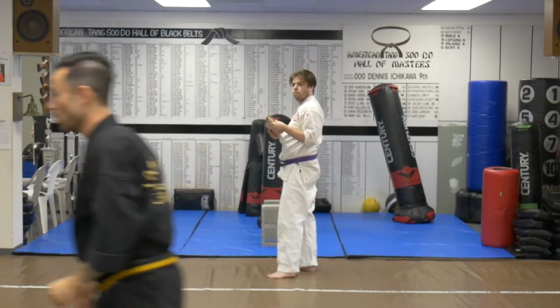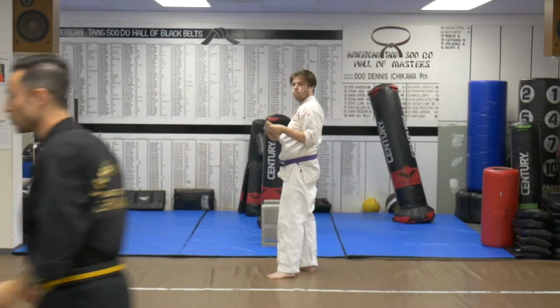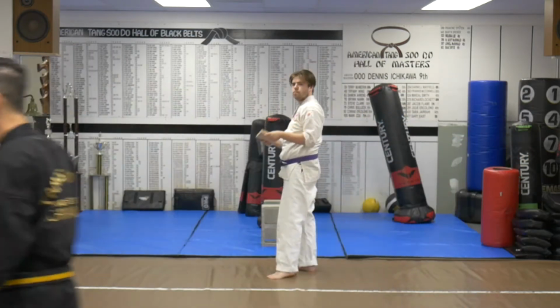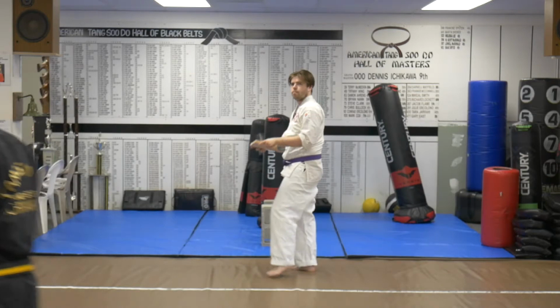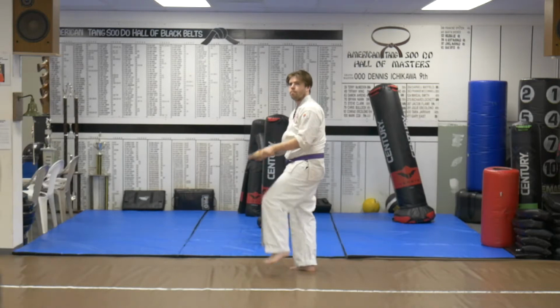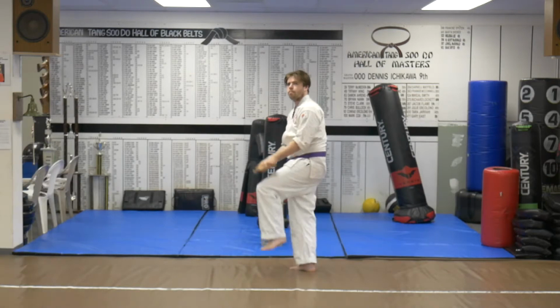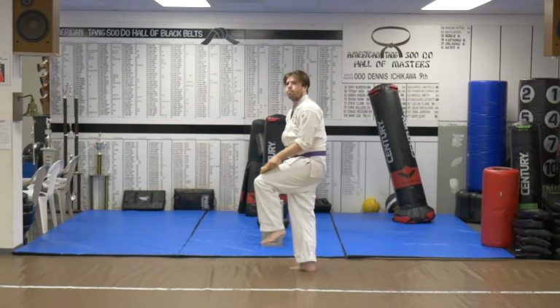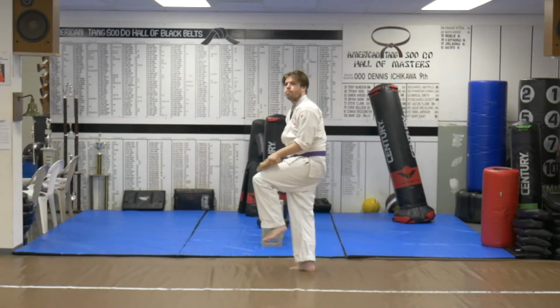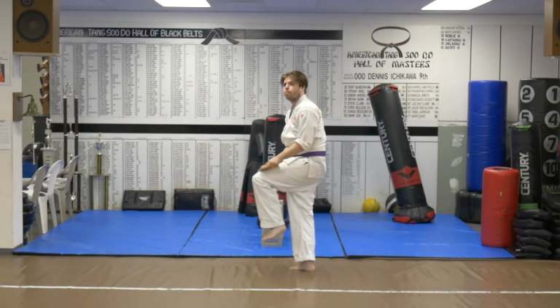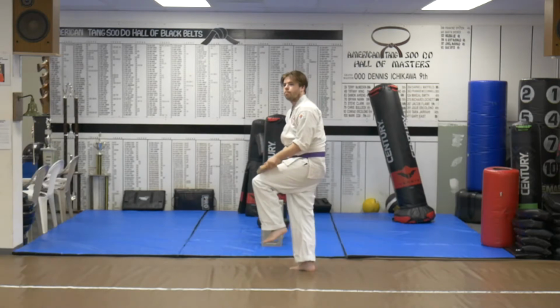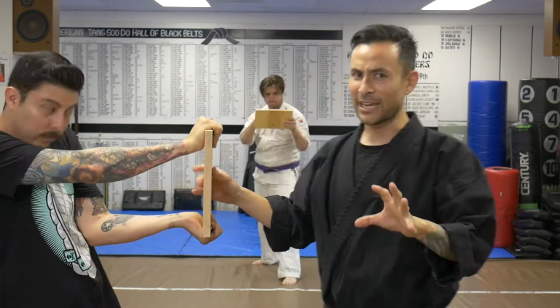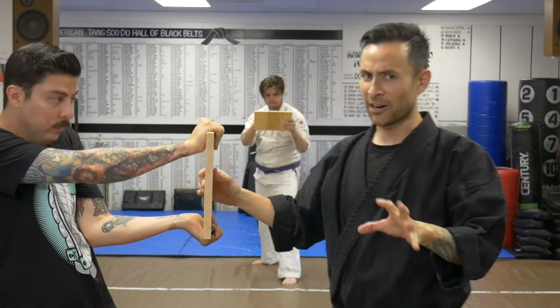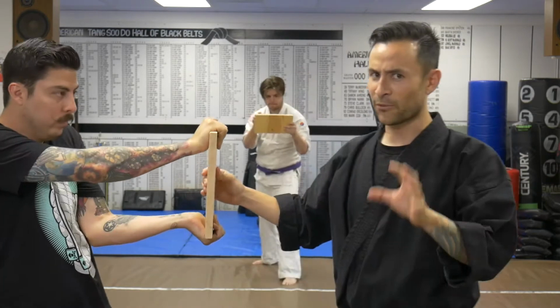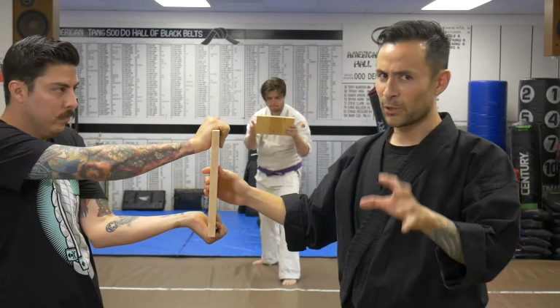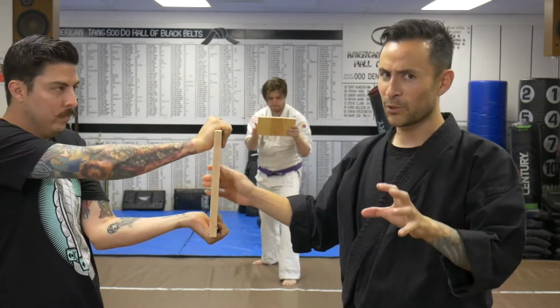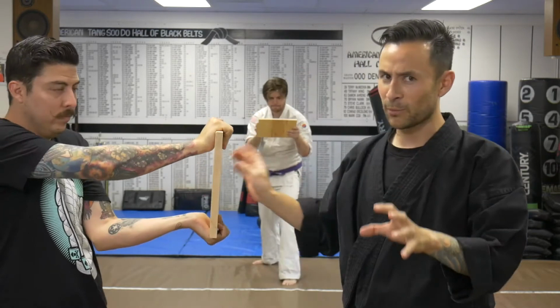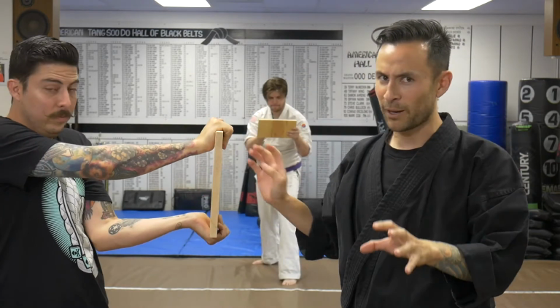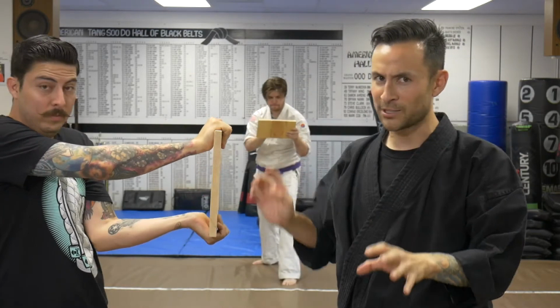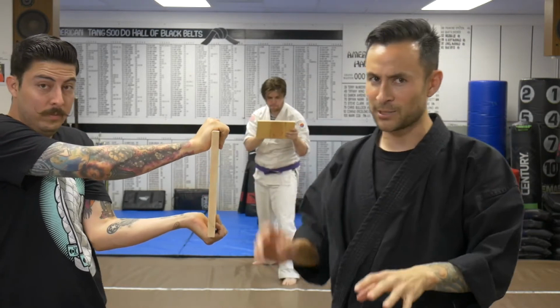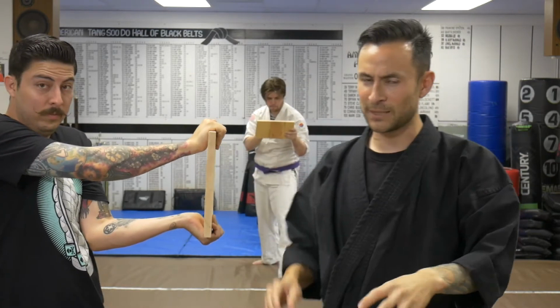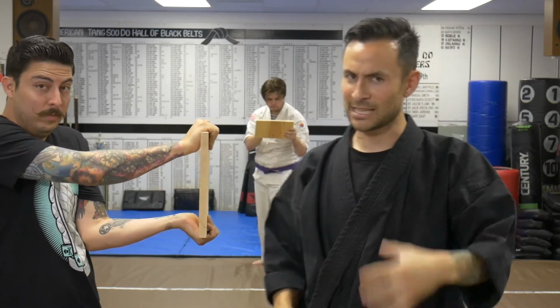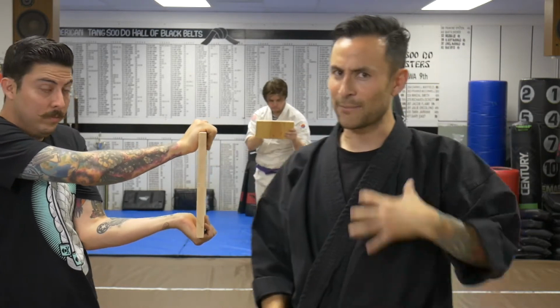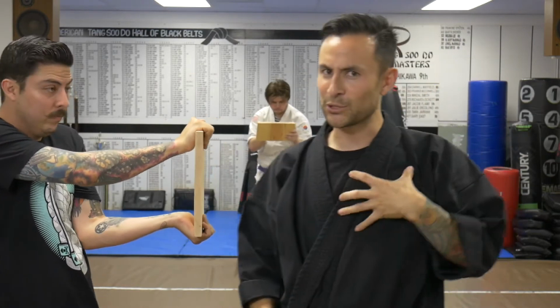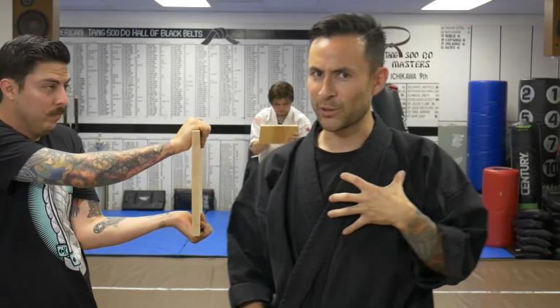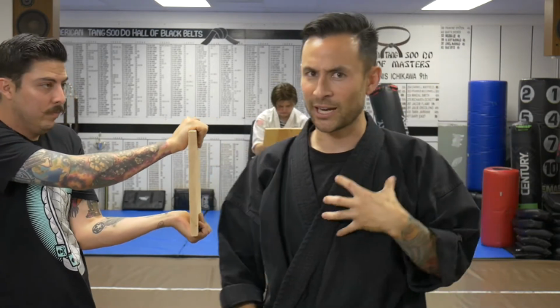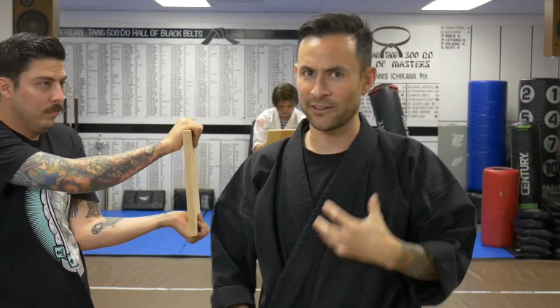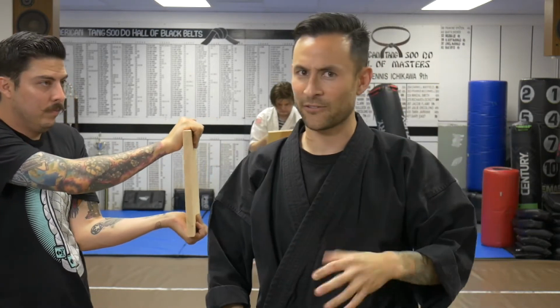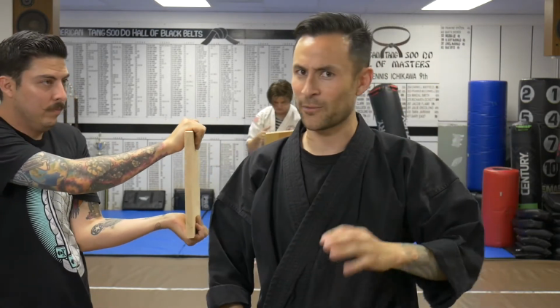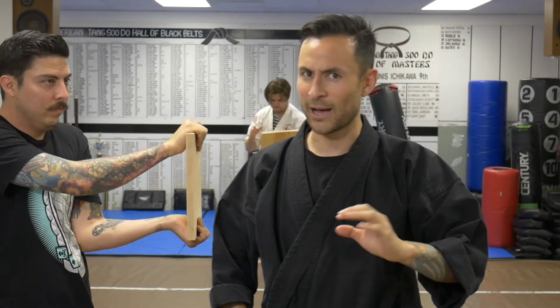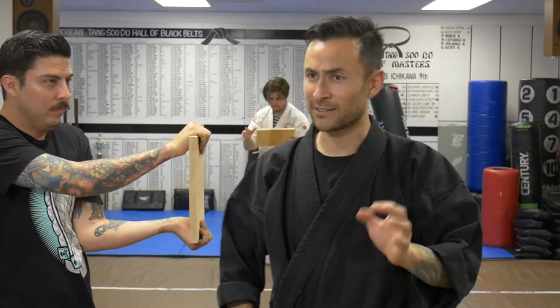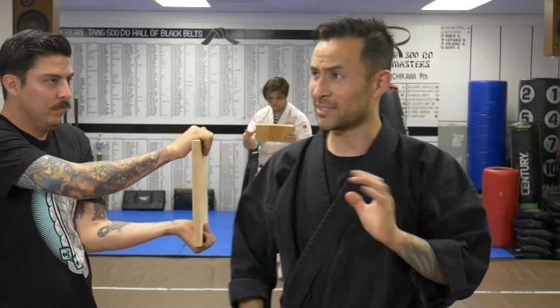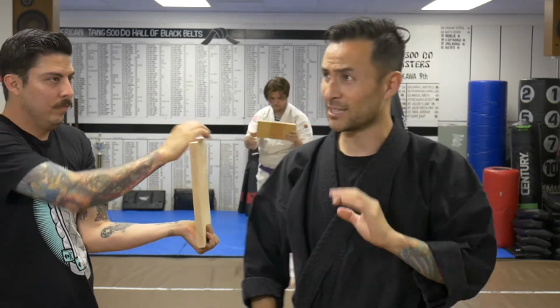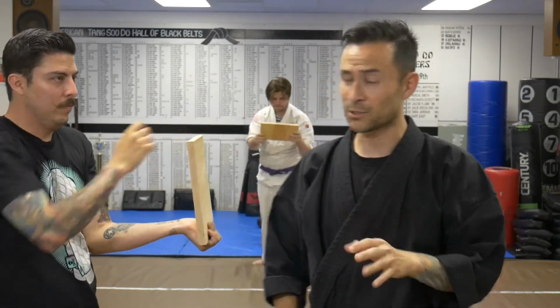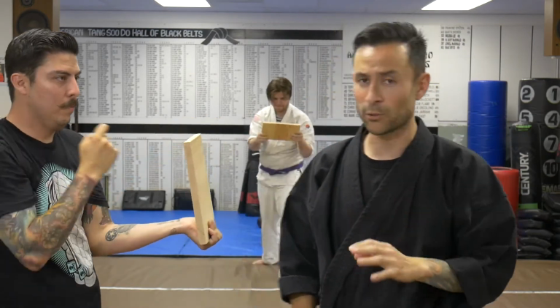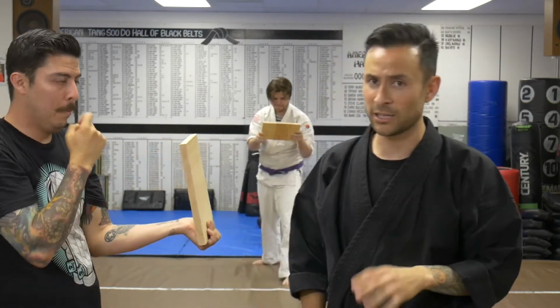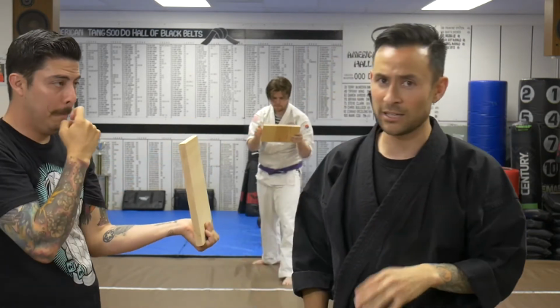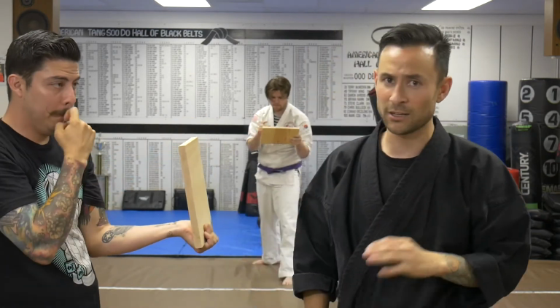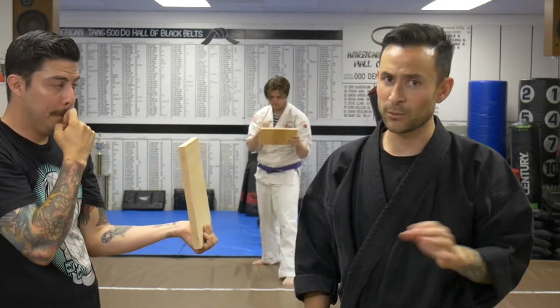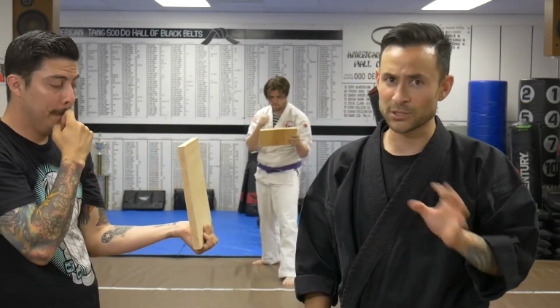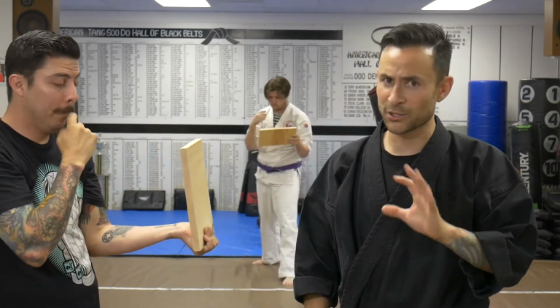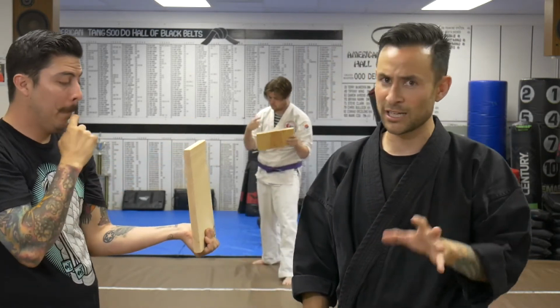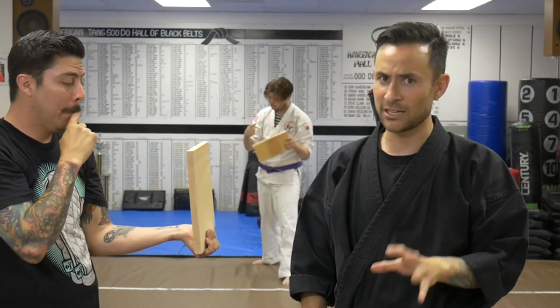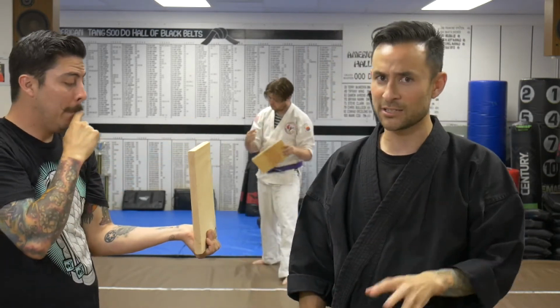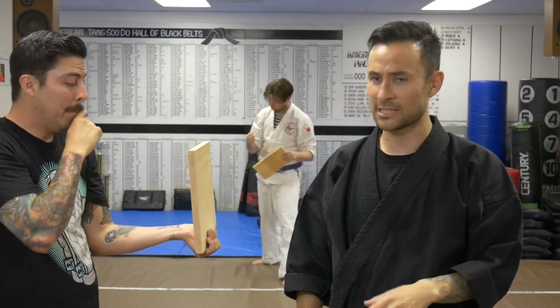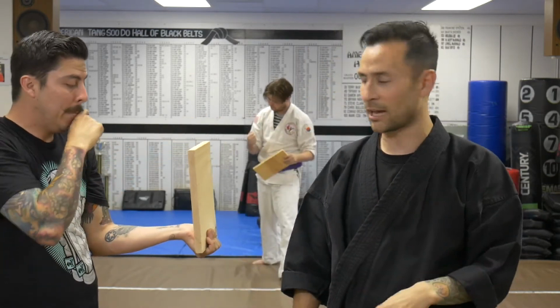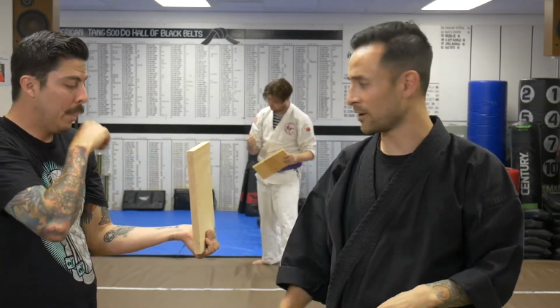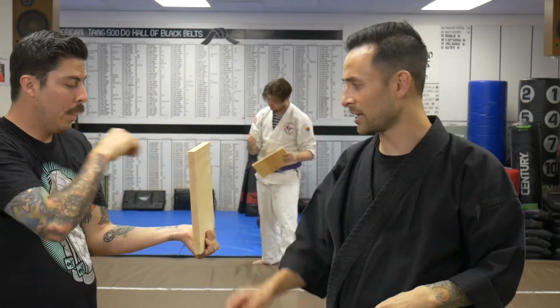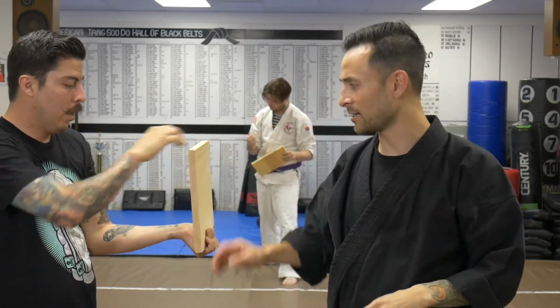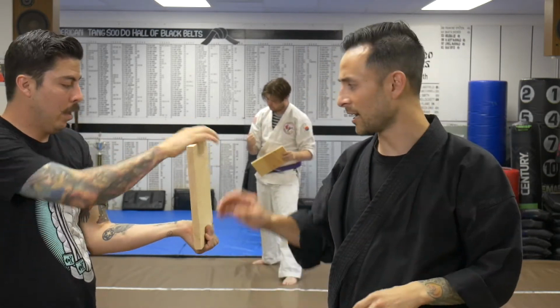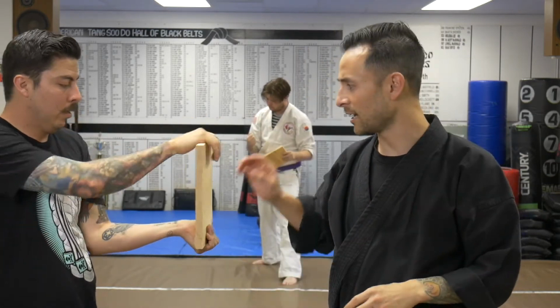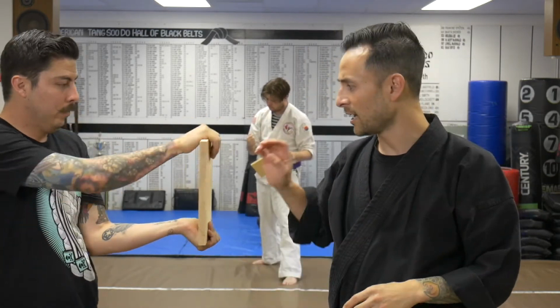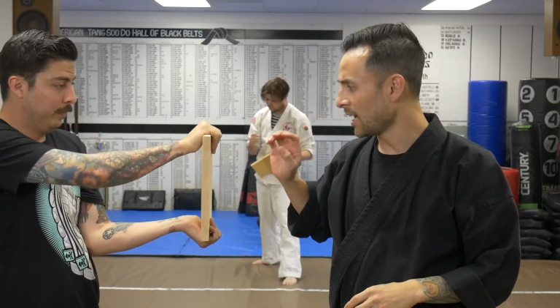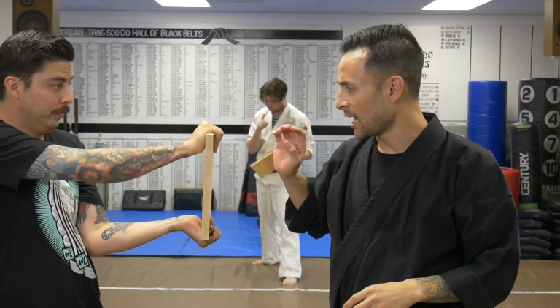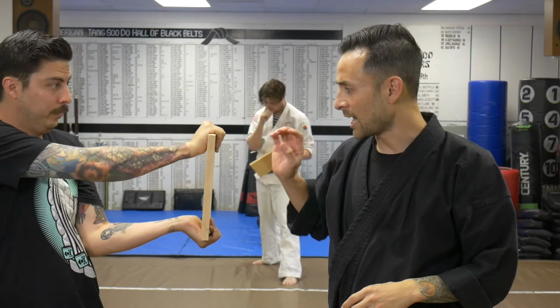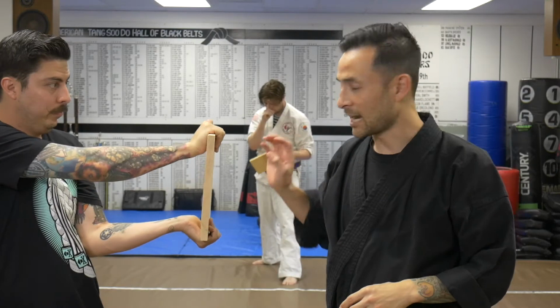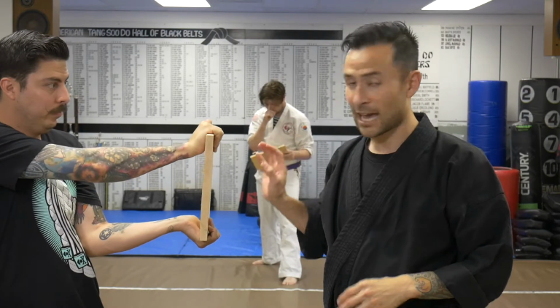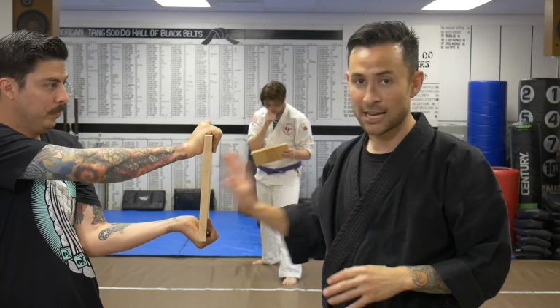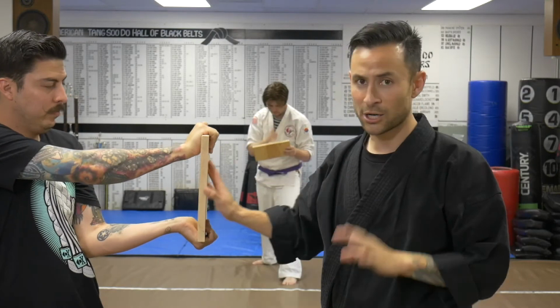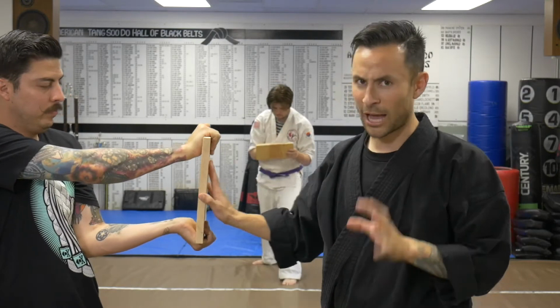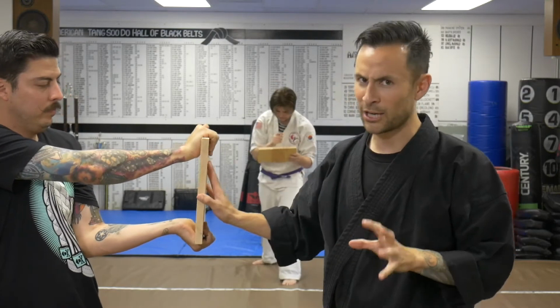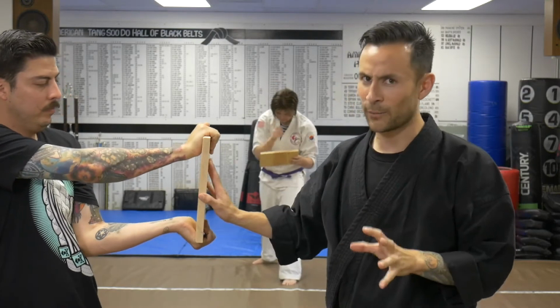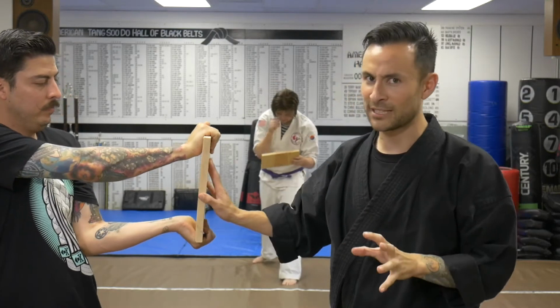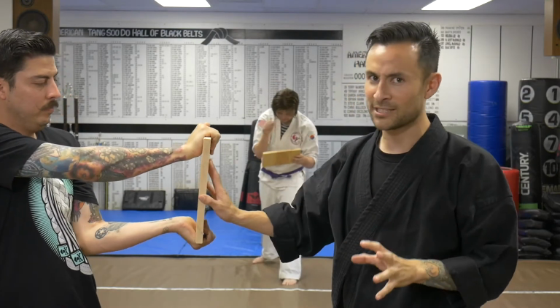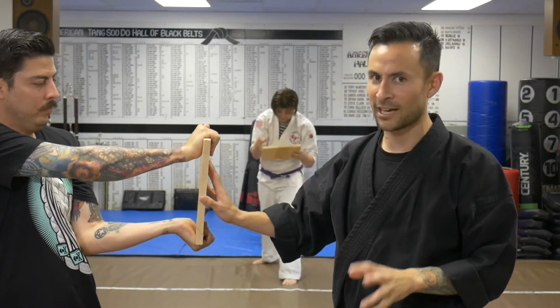You okay? Careful when you're doing punches, because I've been training for about 20, almost 30 years now, and I know my stuff.